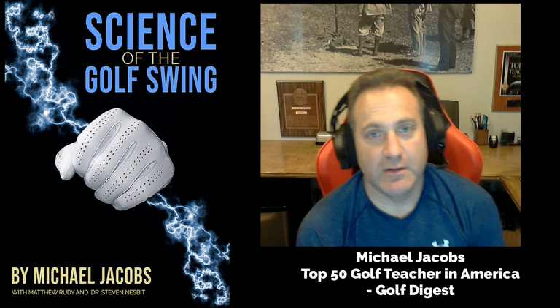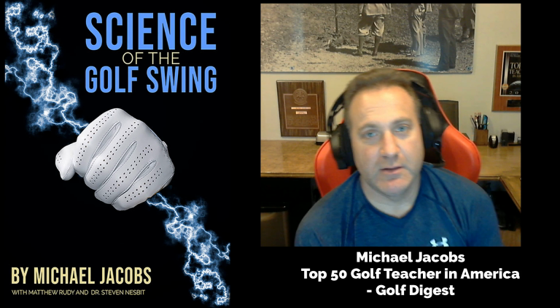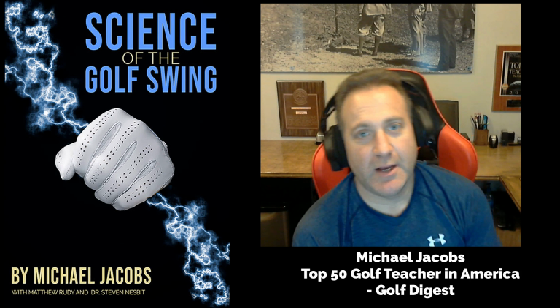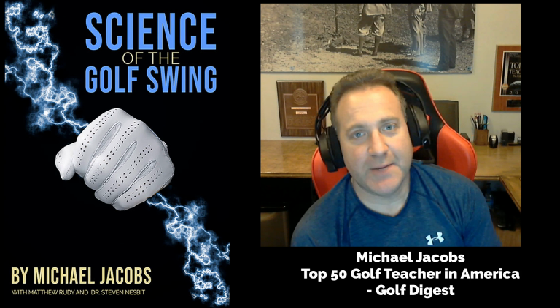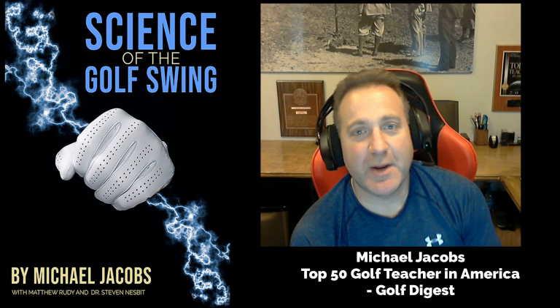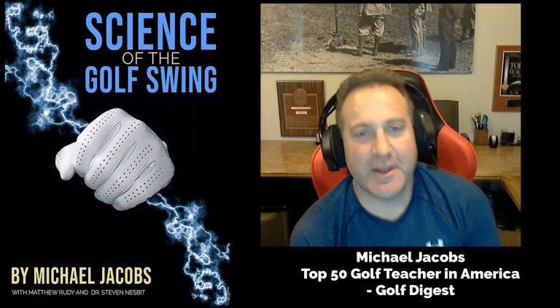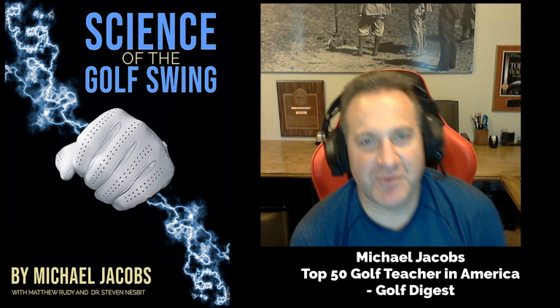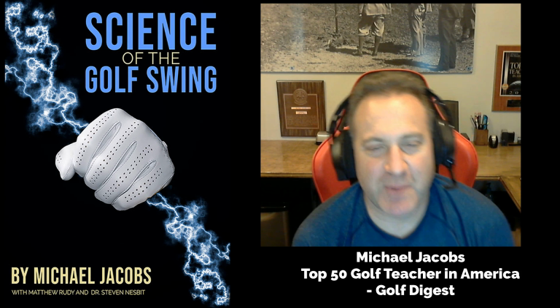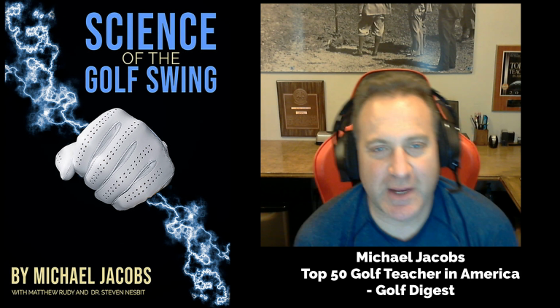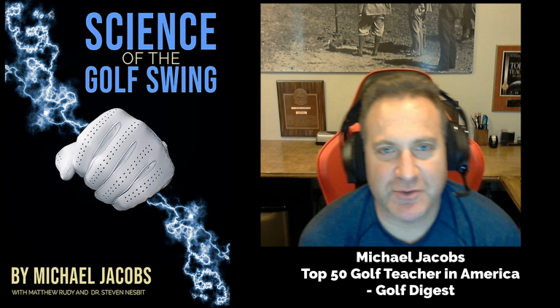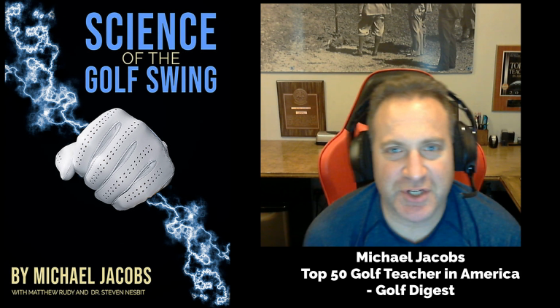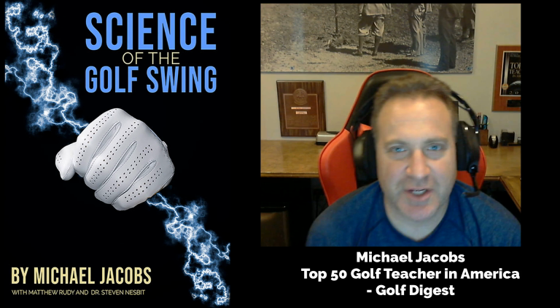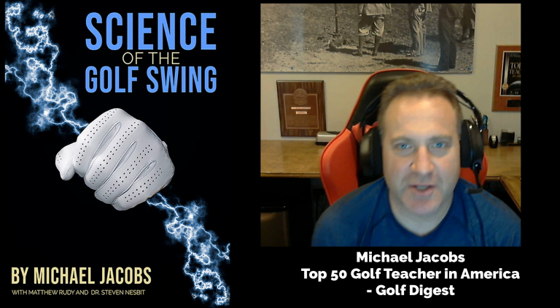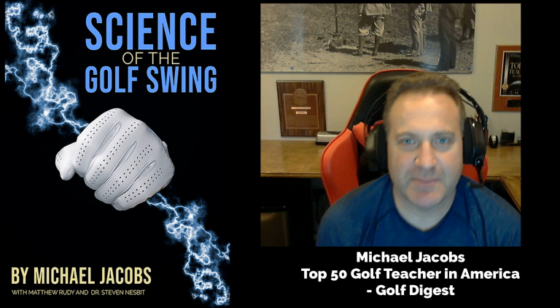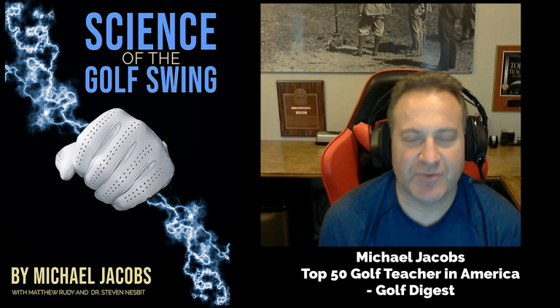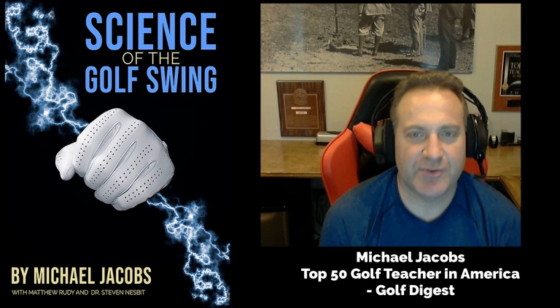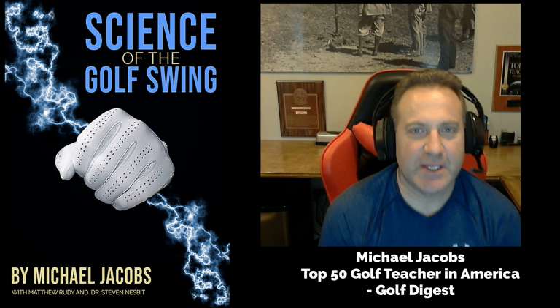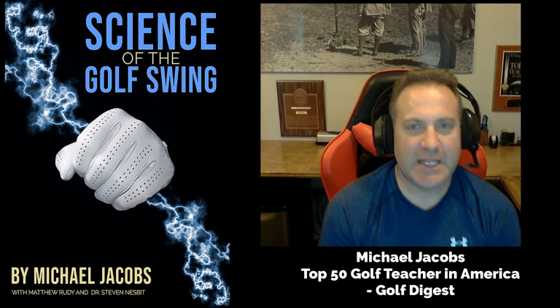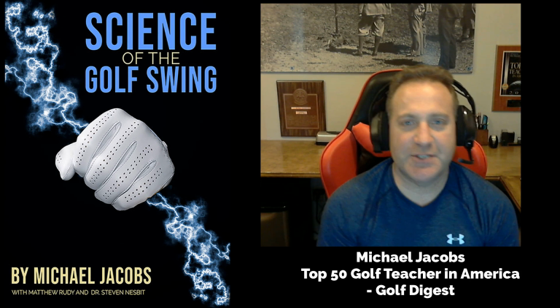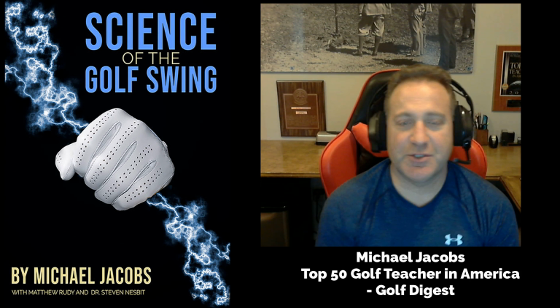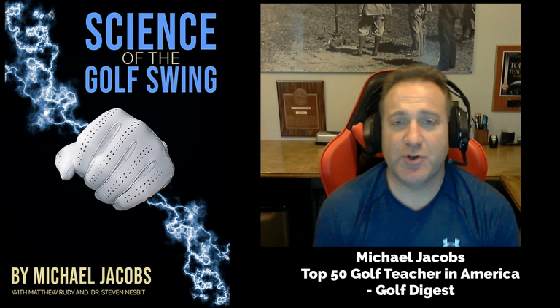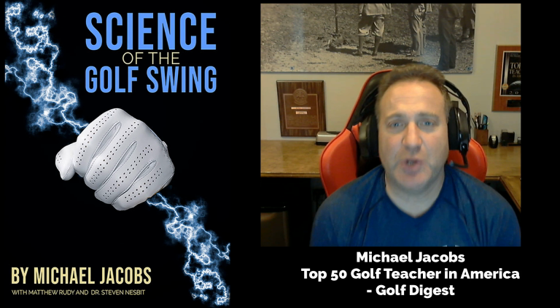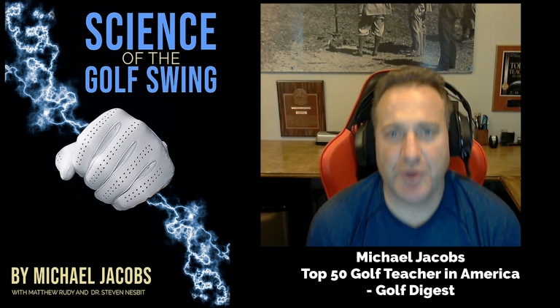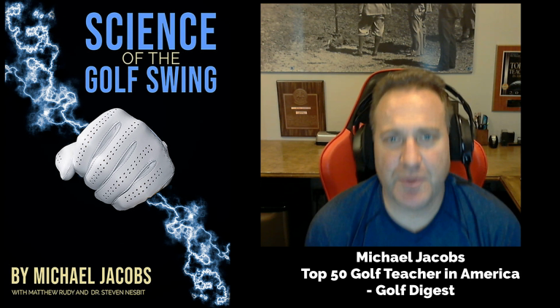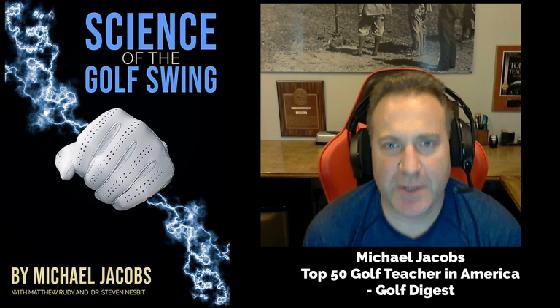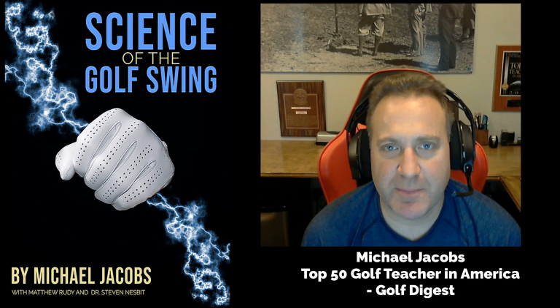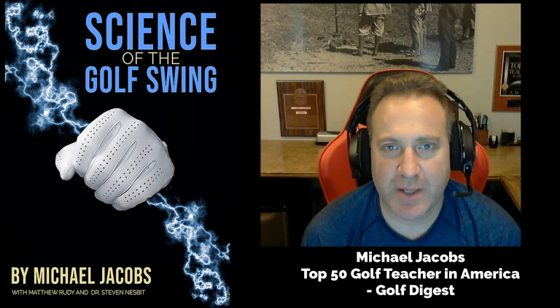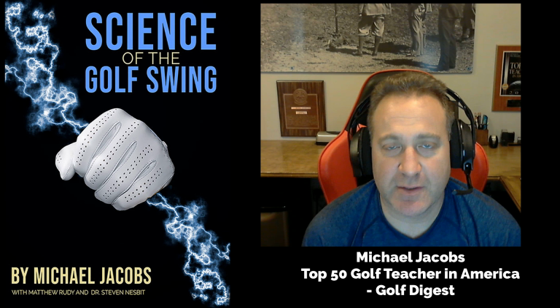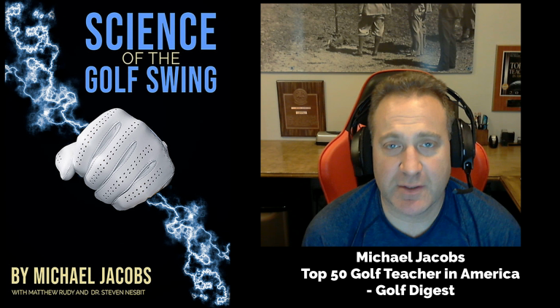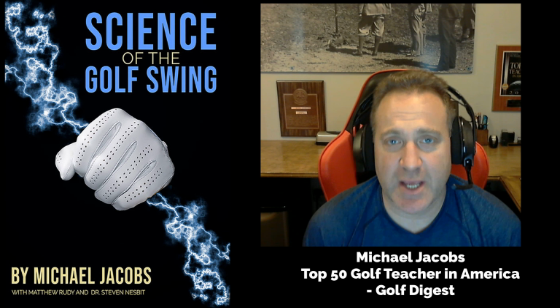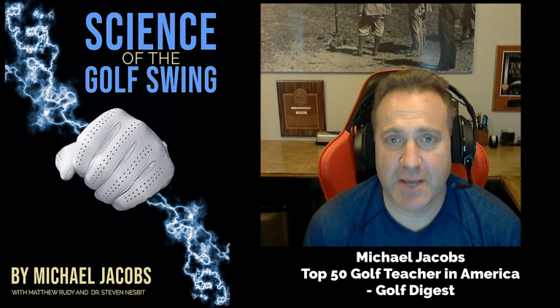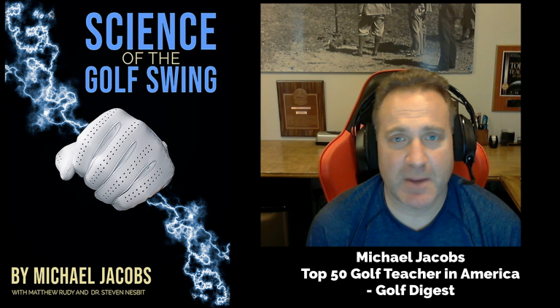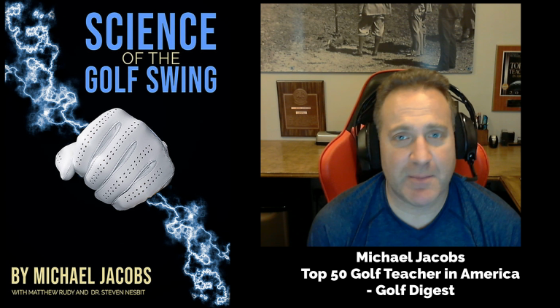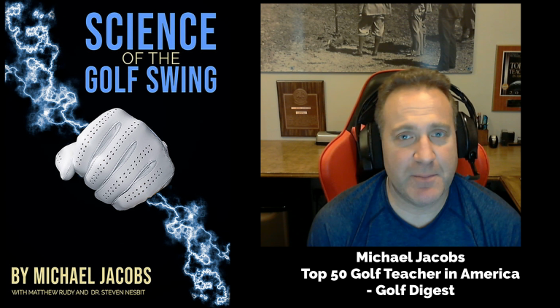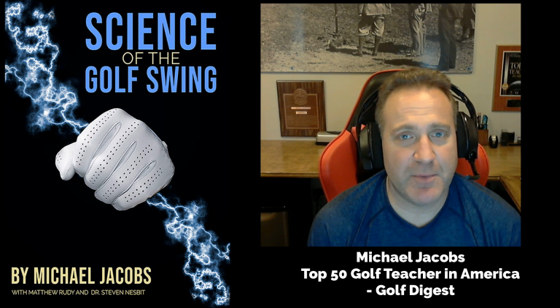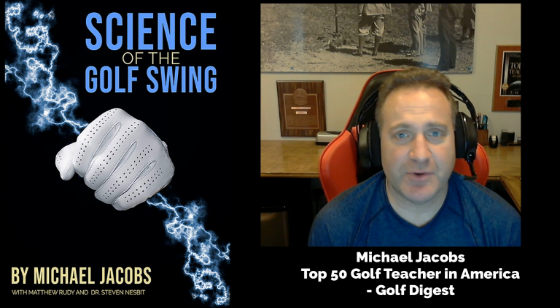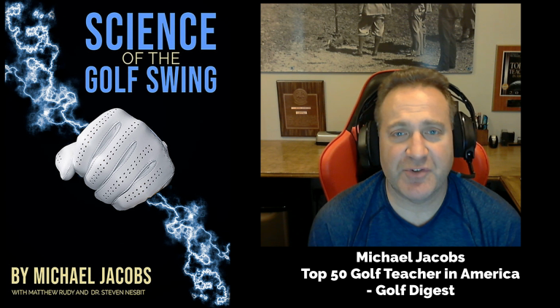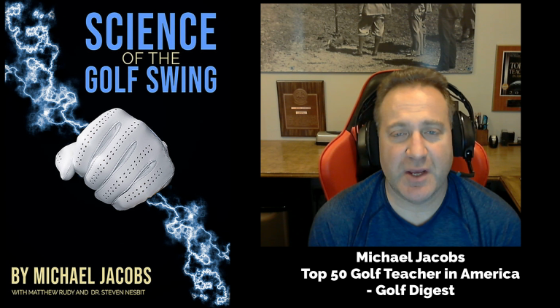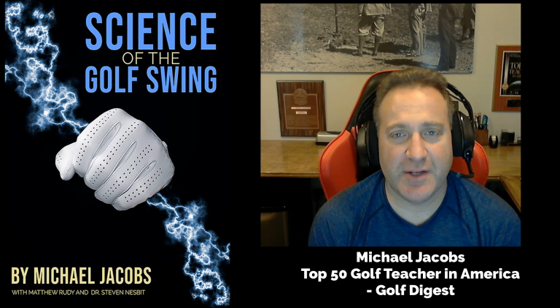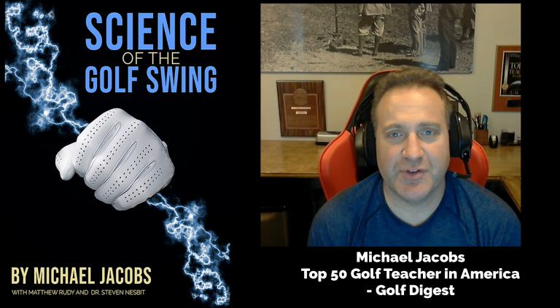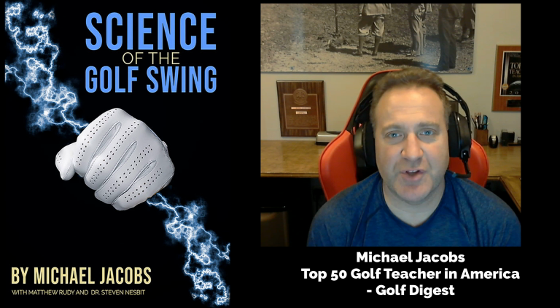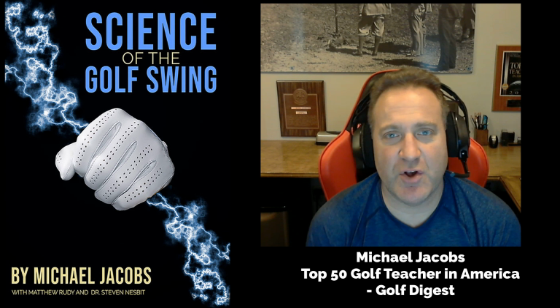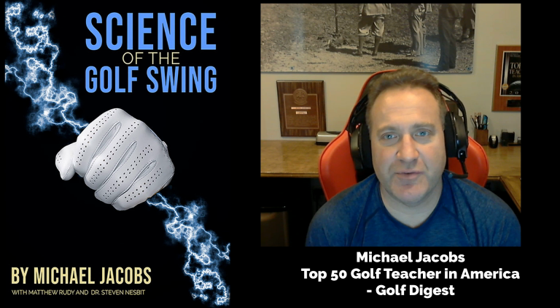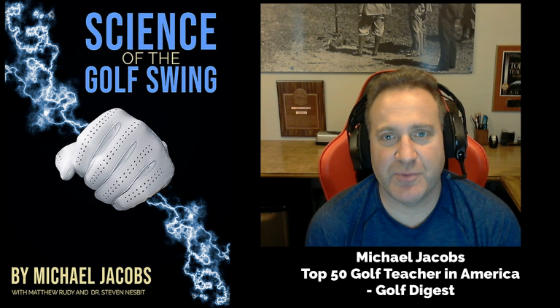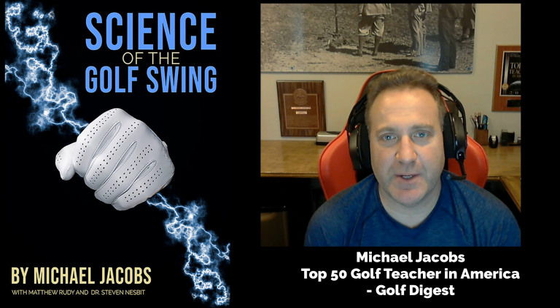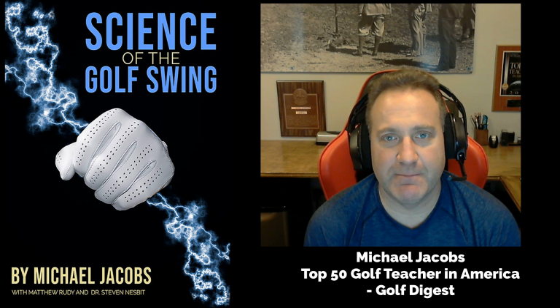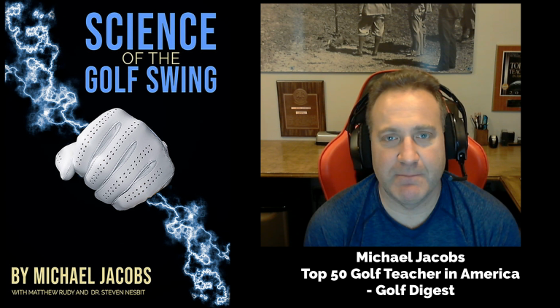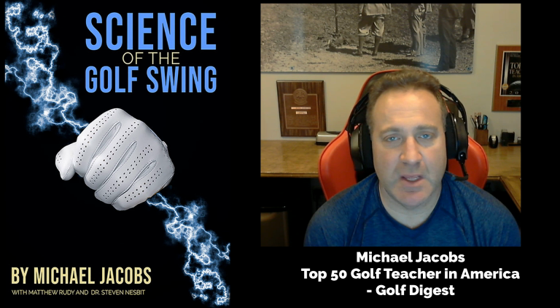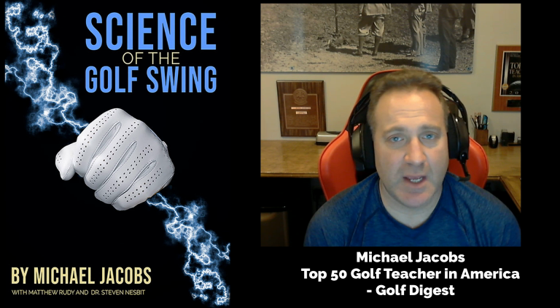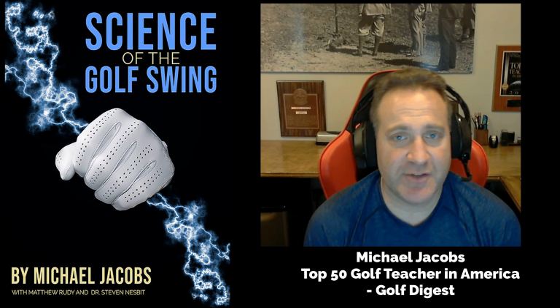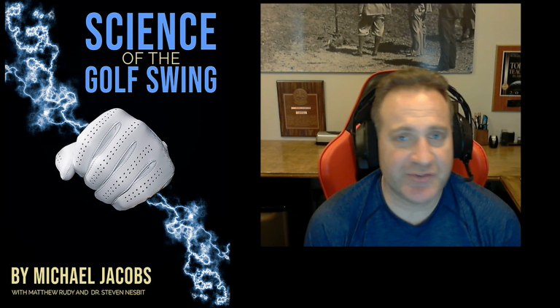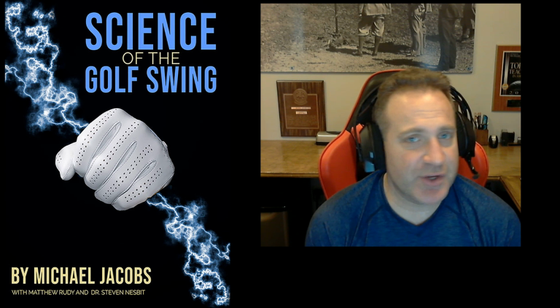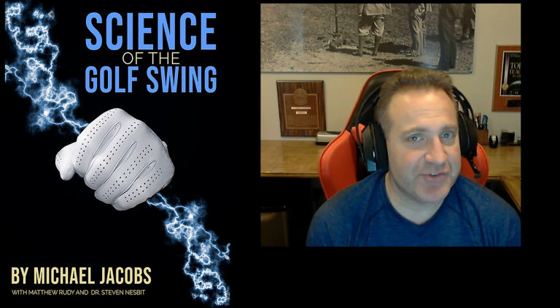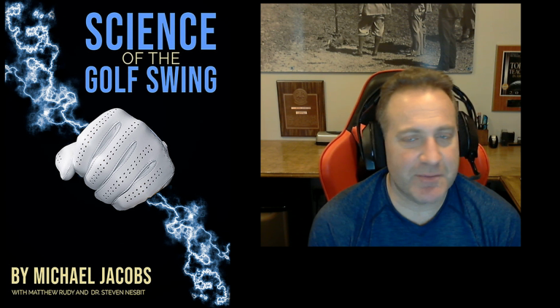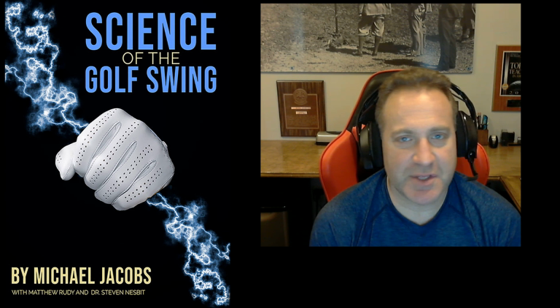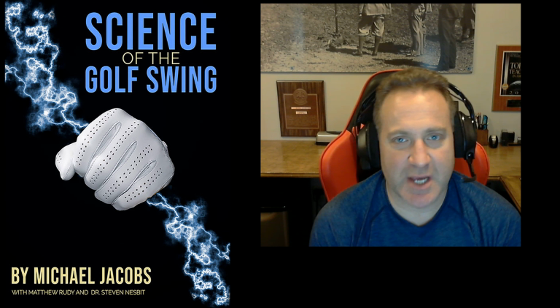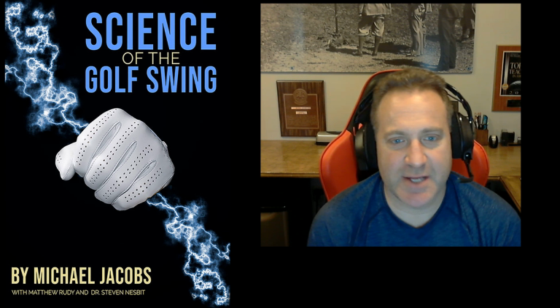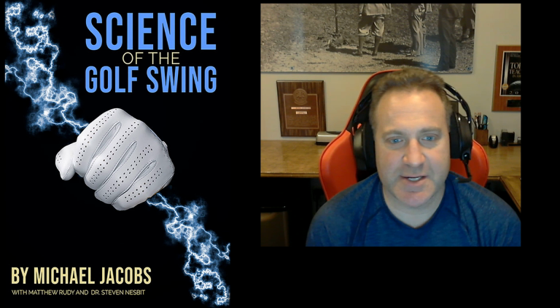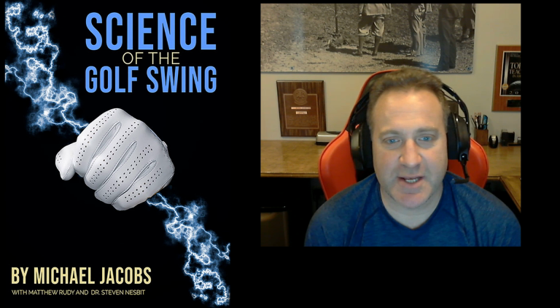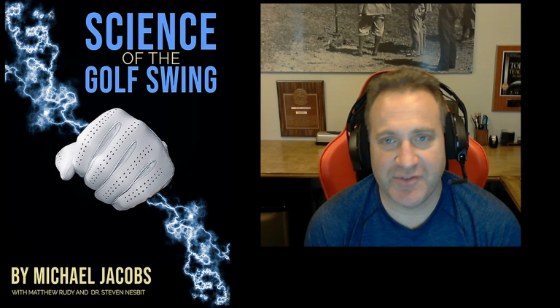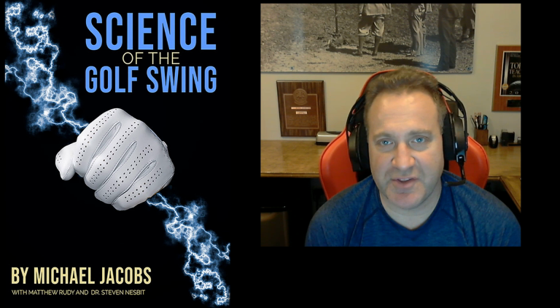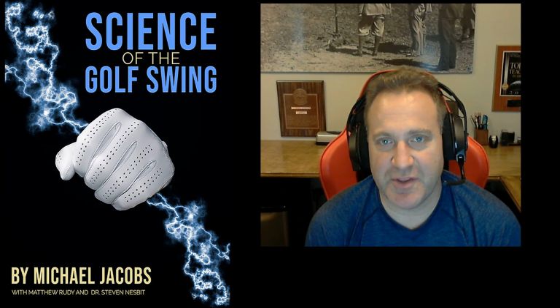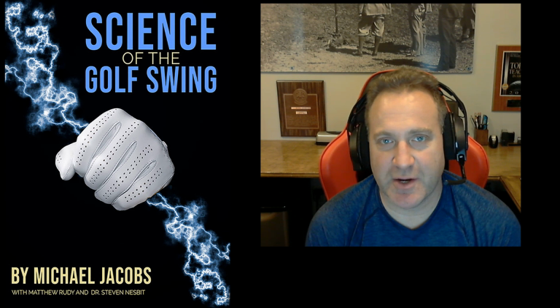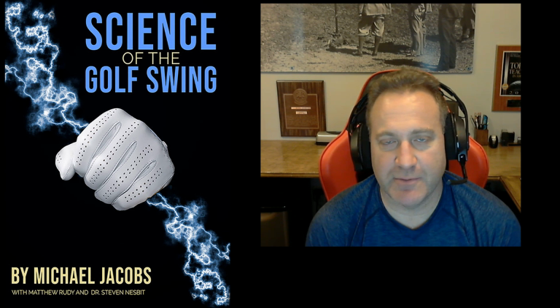Hi, my name is Michael Jacobs and I'd like to talk a little bit today about my book Science of the Golf Swing and discuss some of the contents in there.